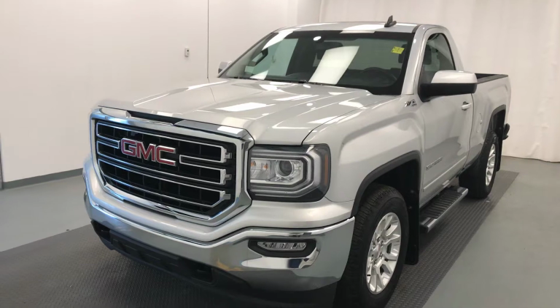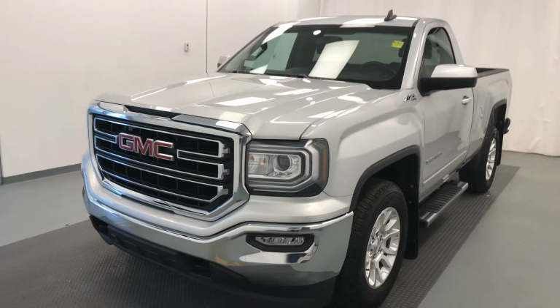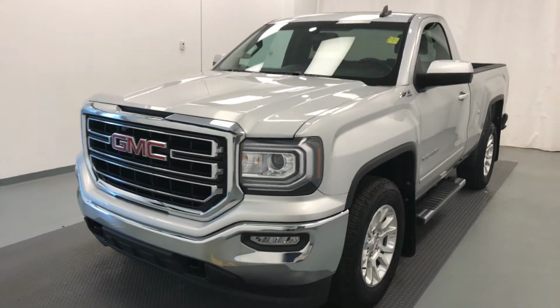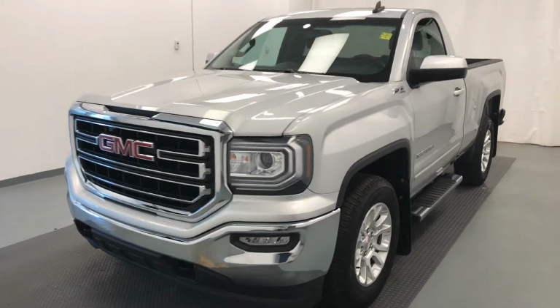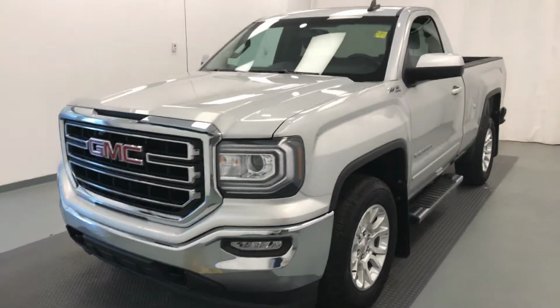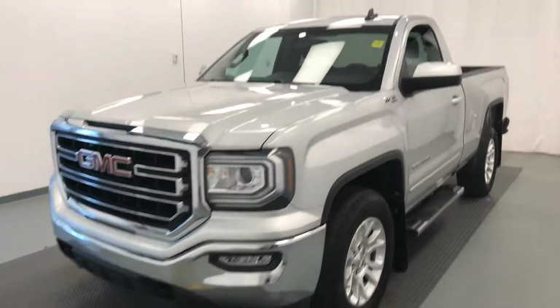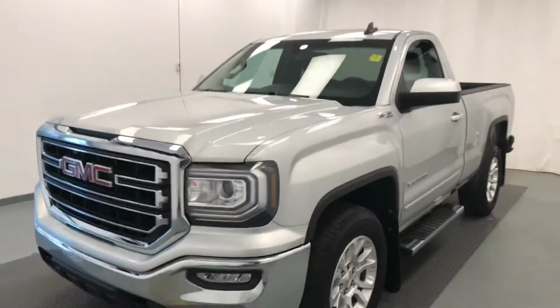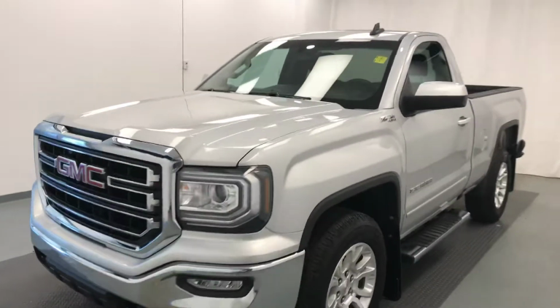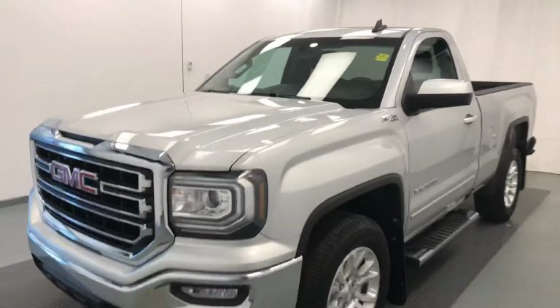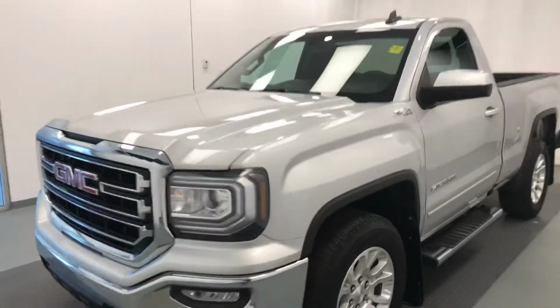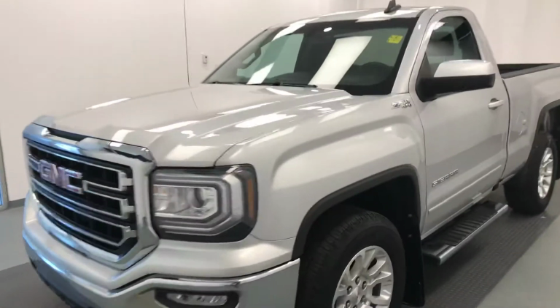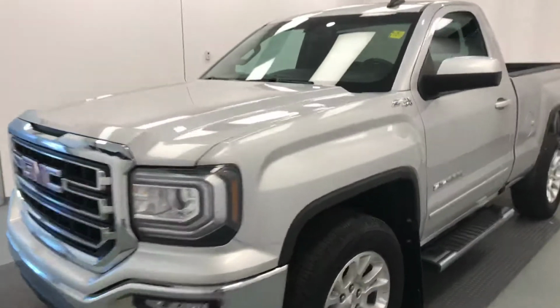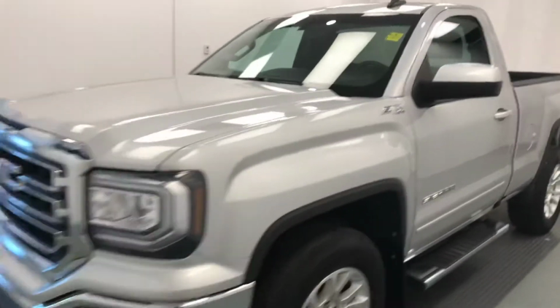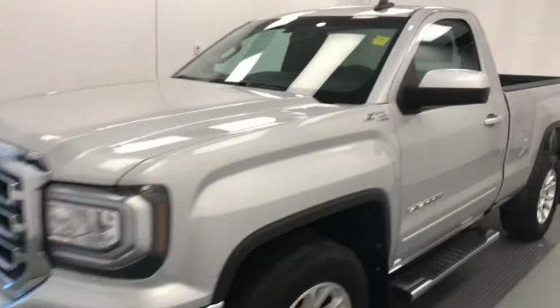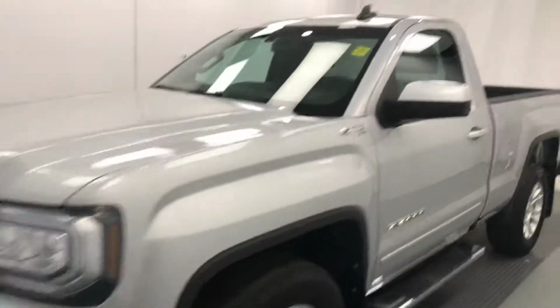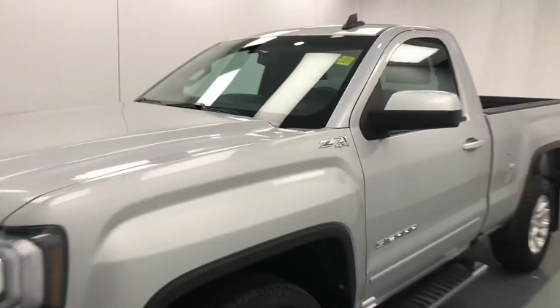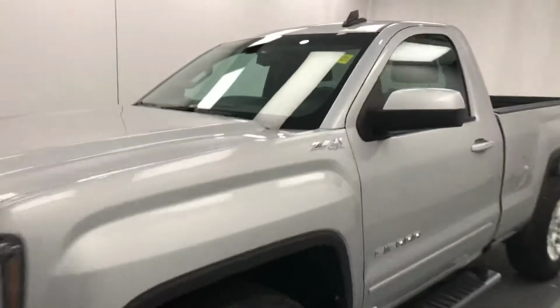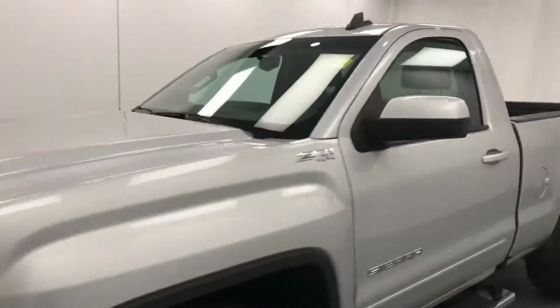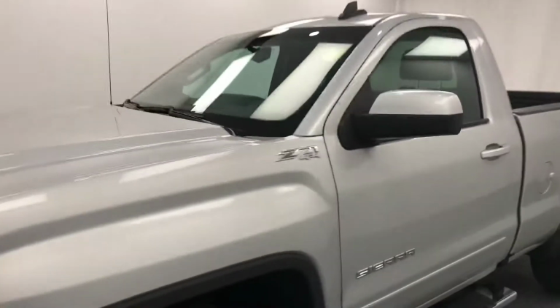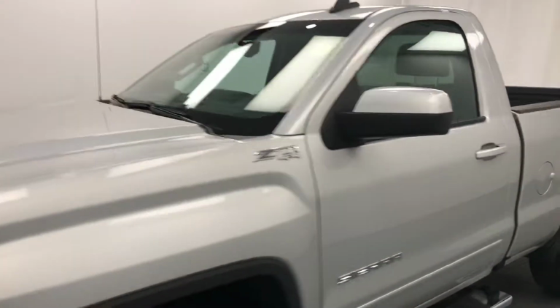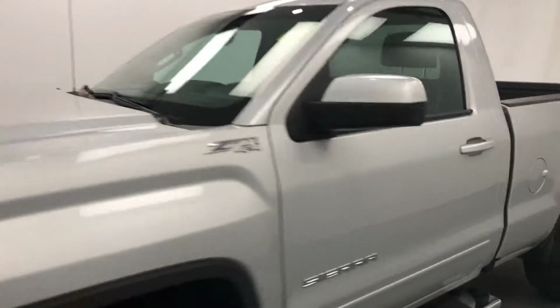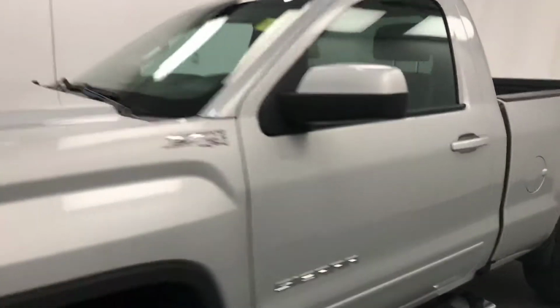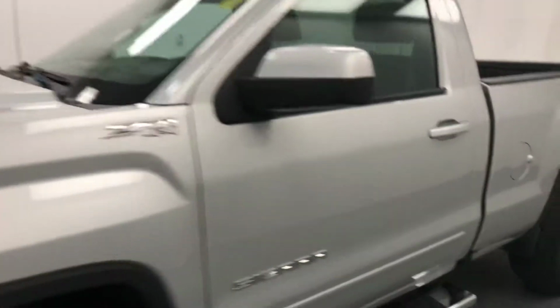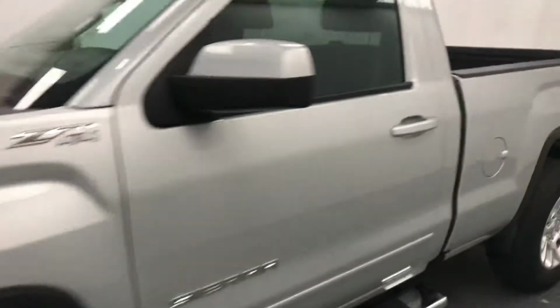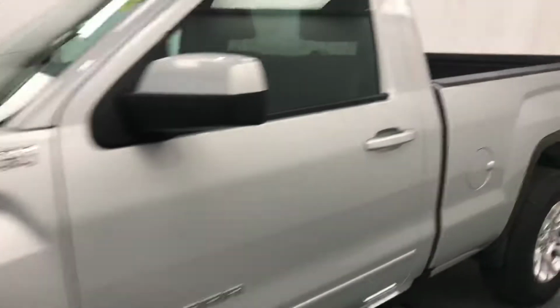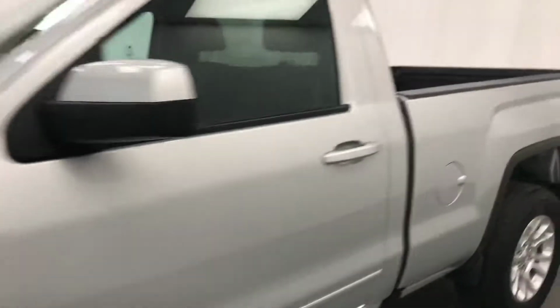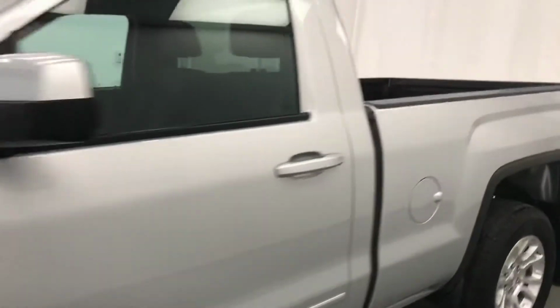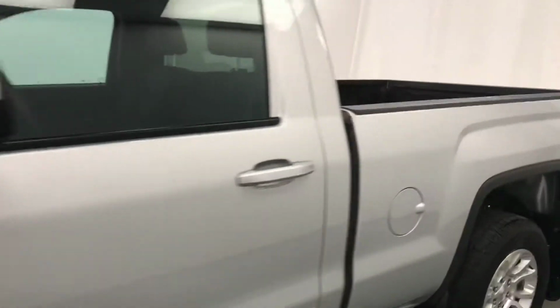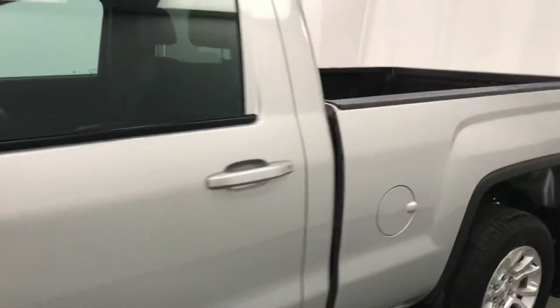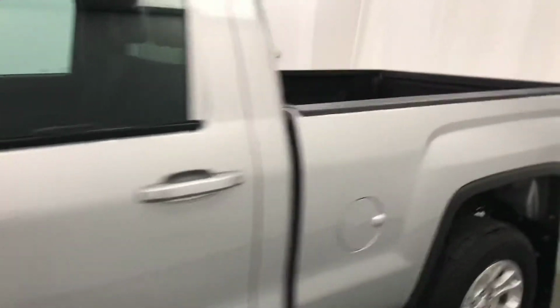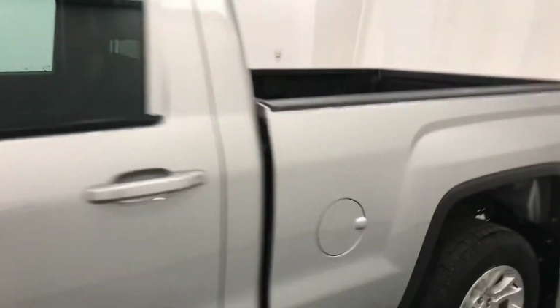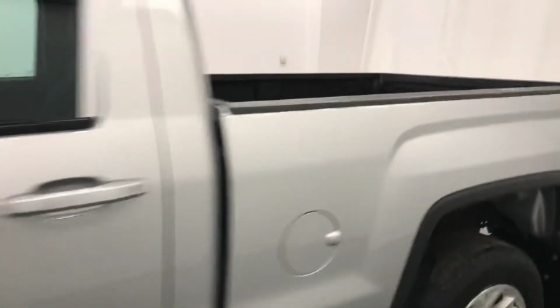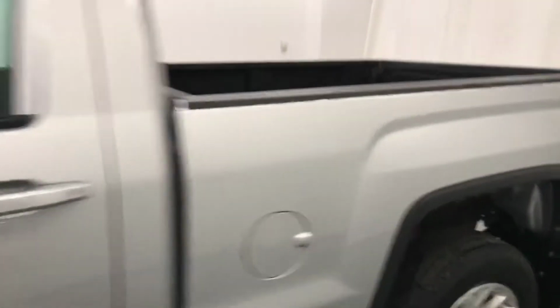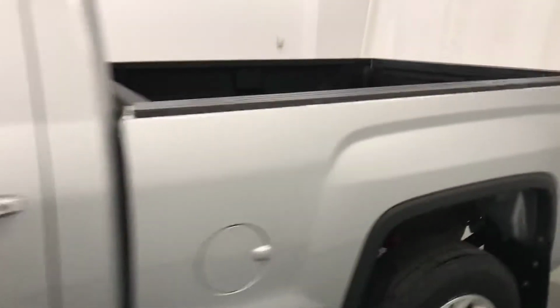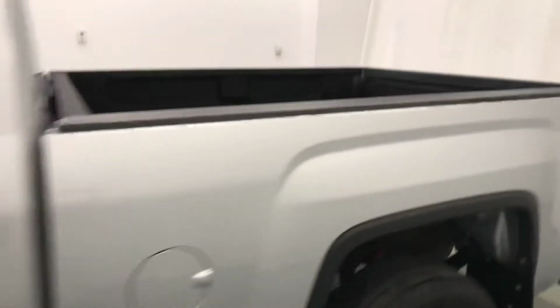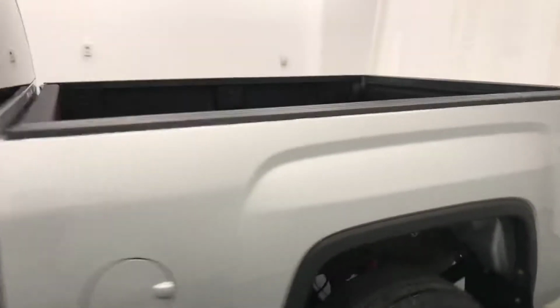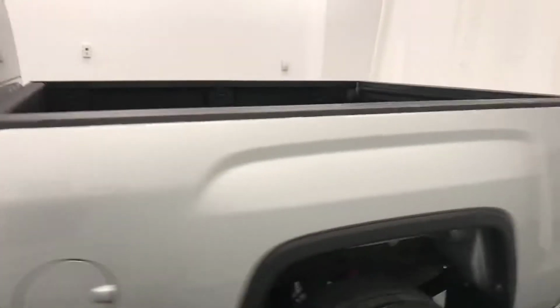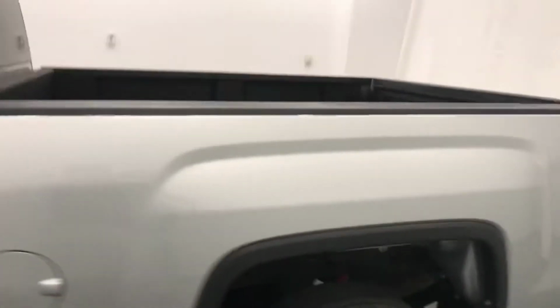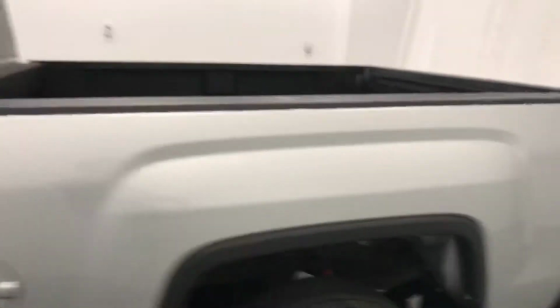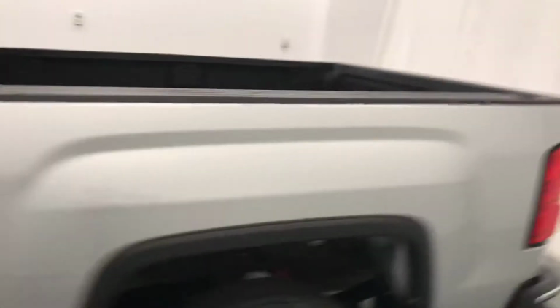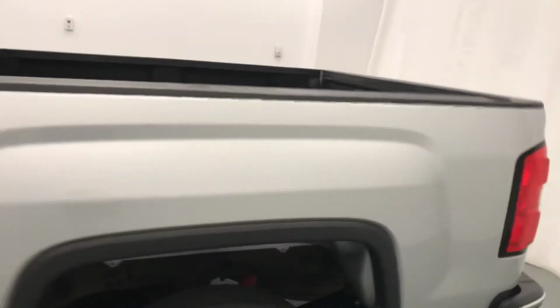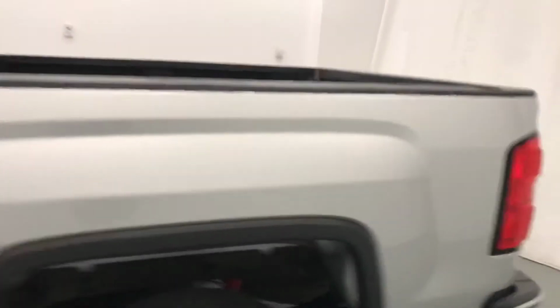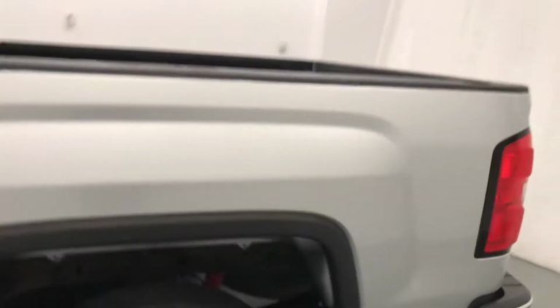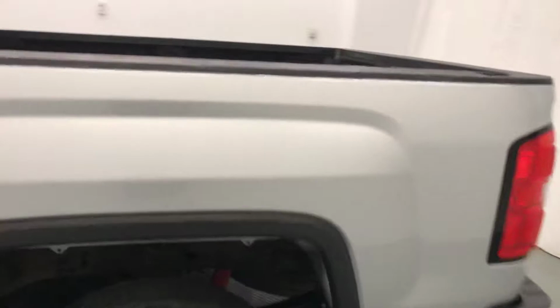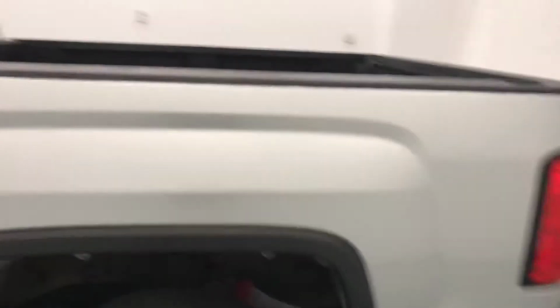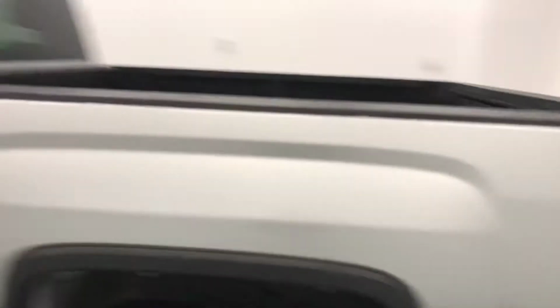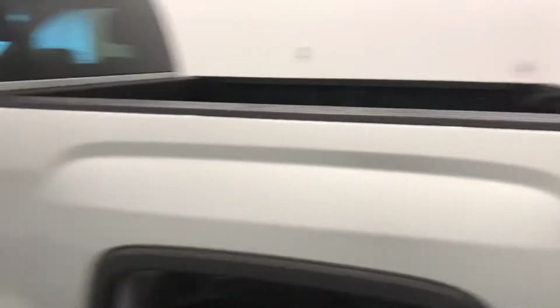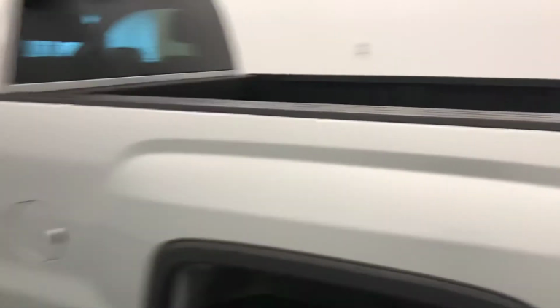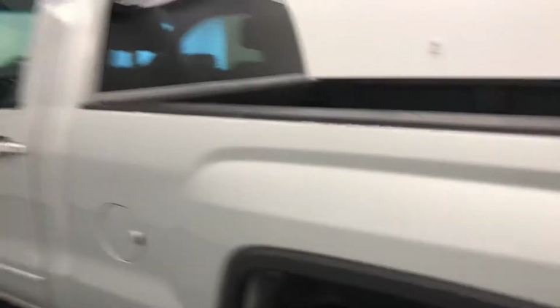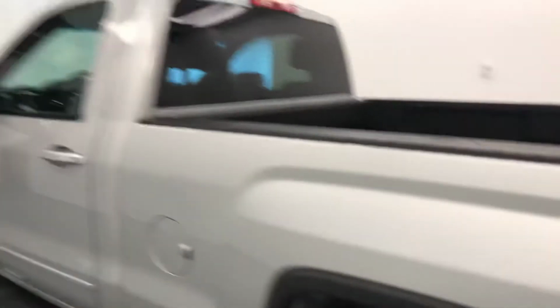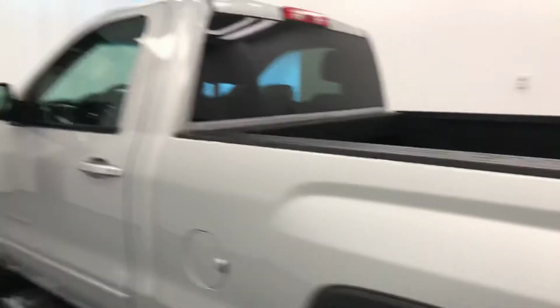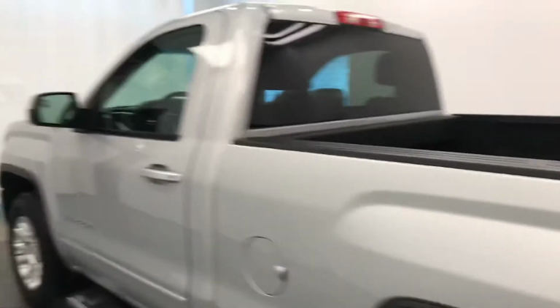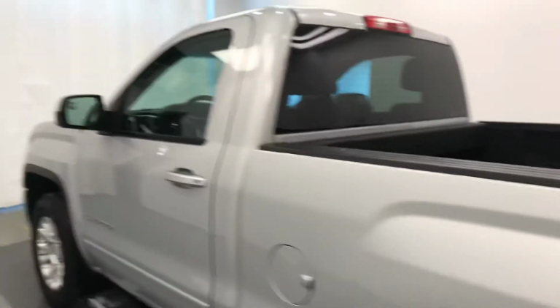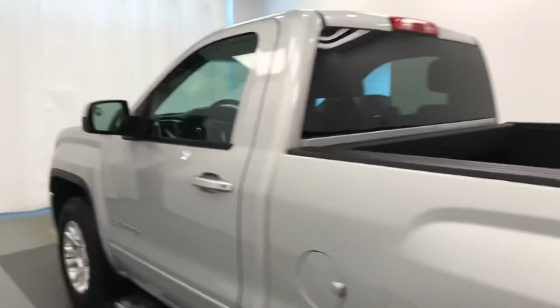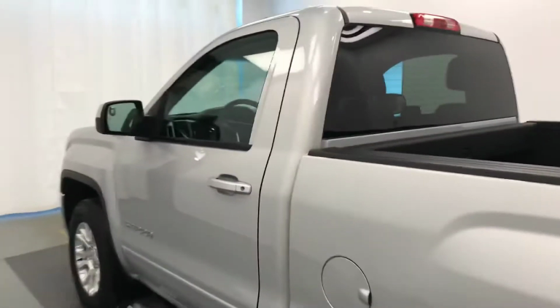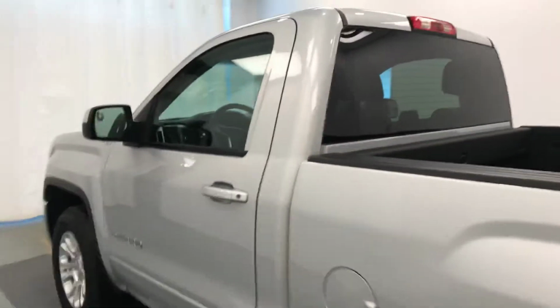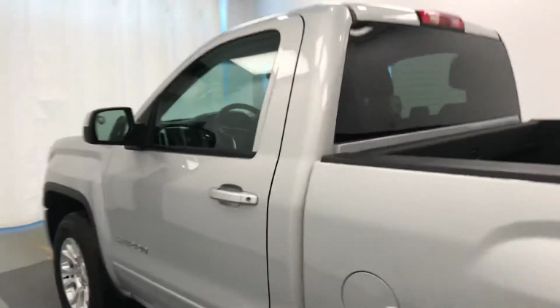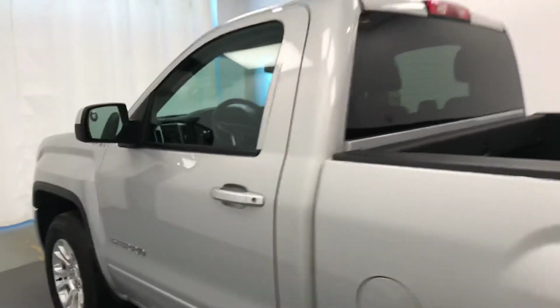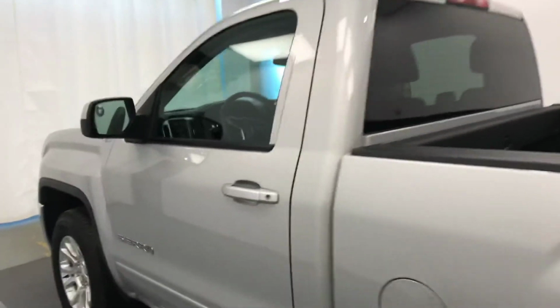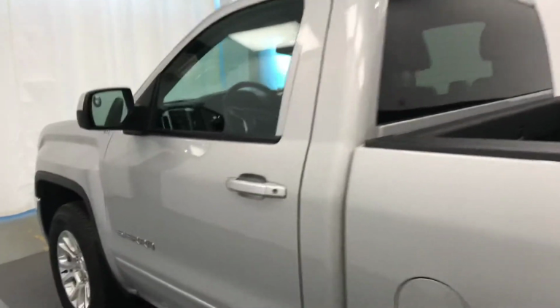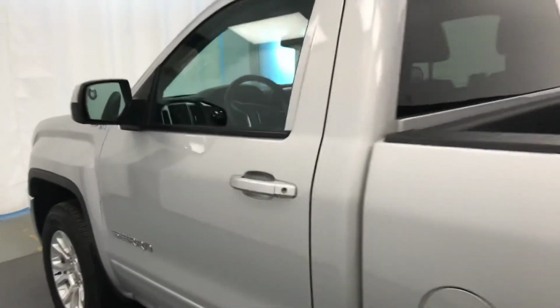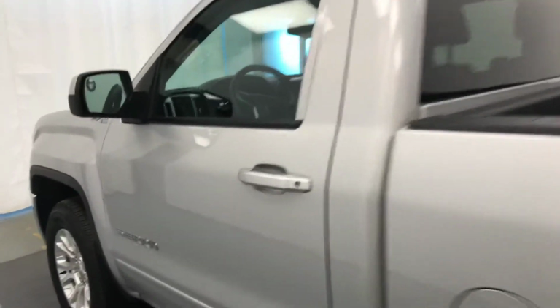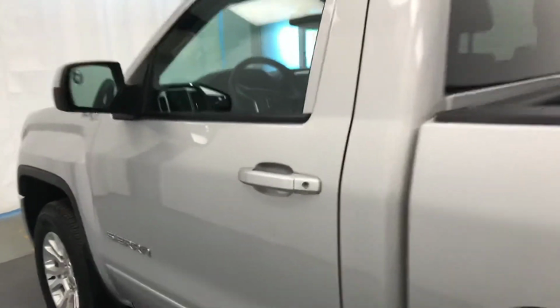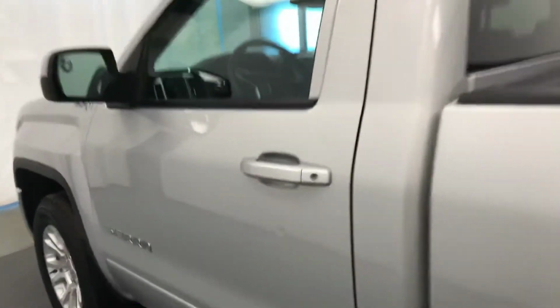Today we're viewing stock number 179877, a 2017 GMC Sierra 1500. Our exterior color is silver.